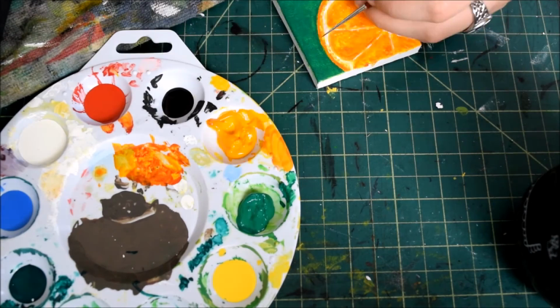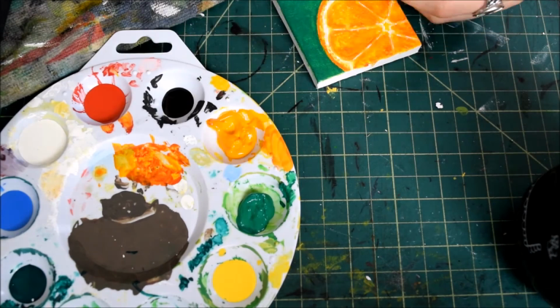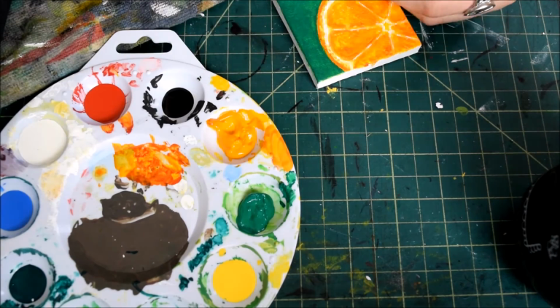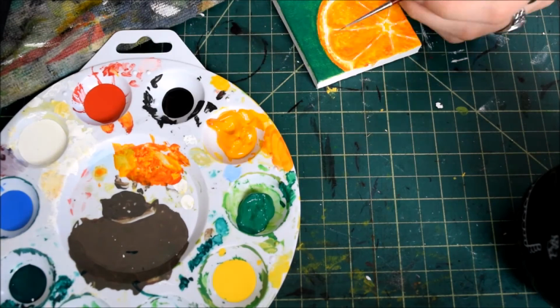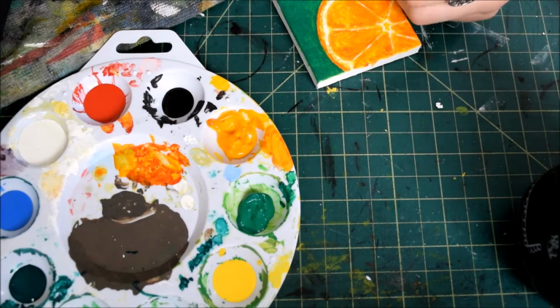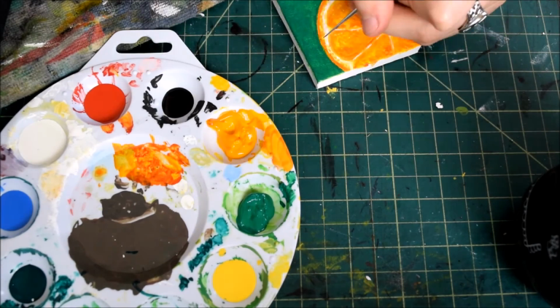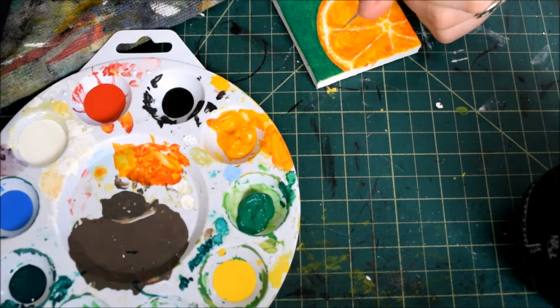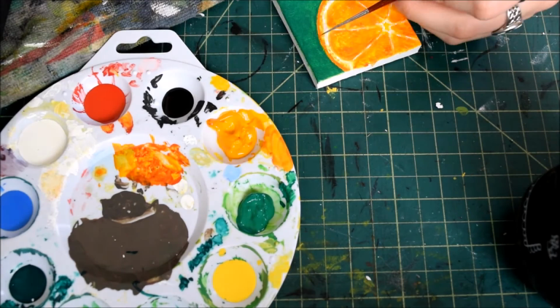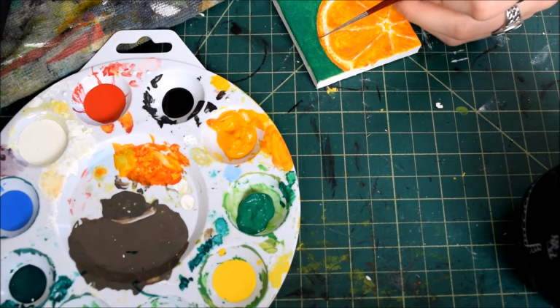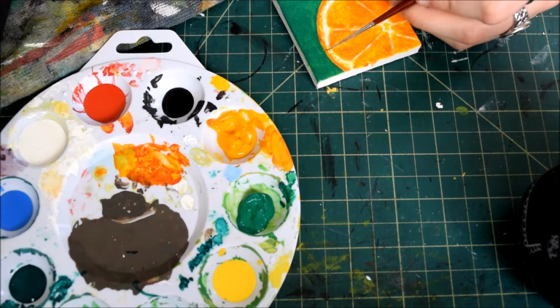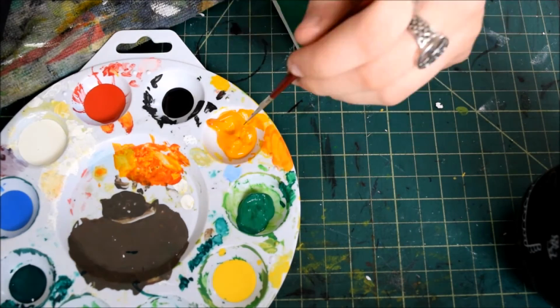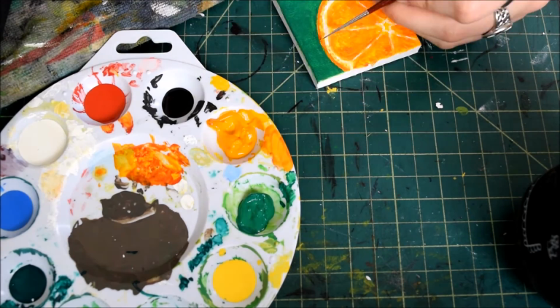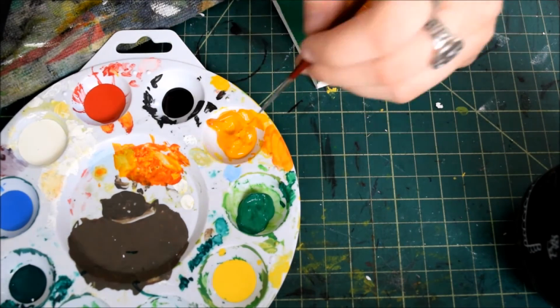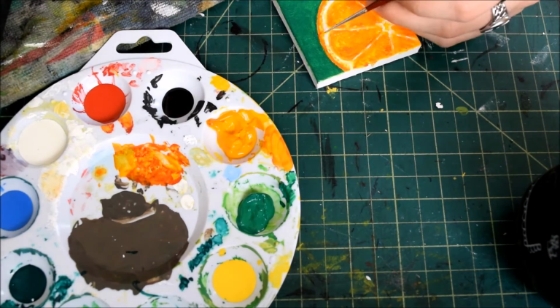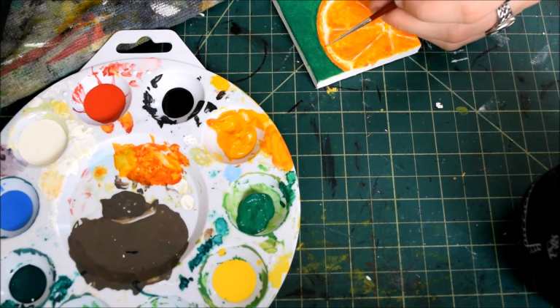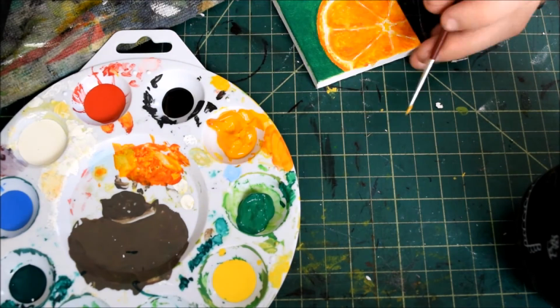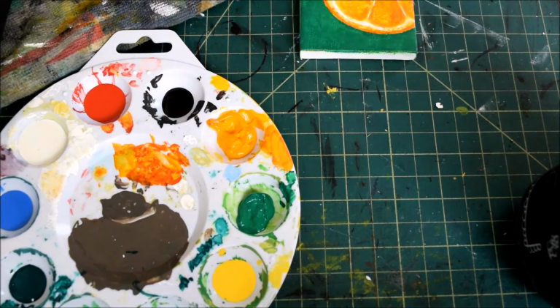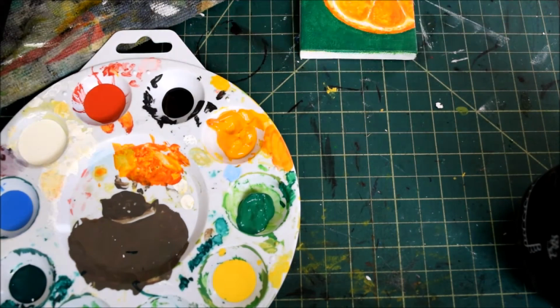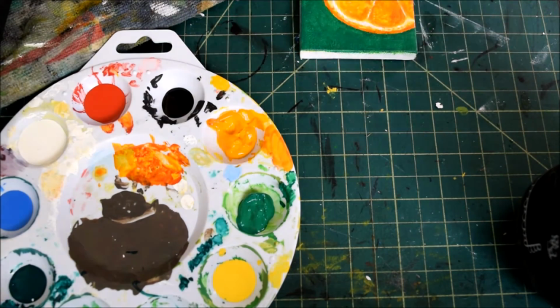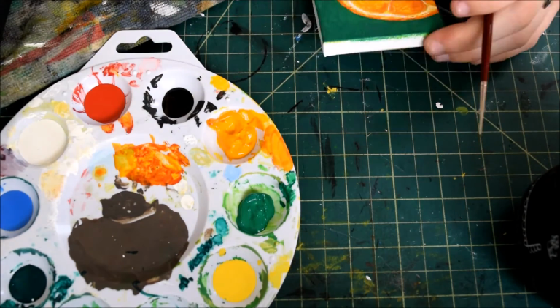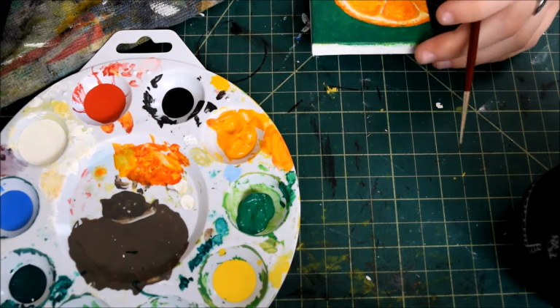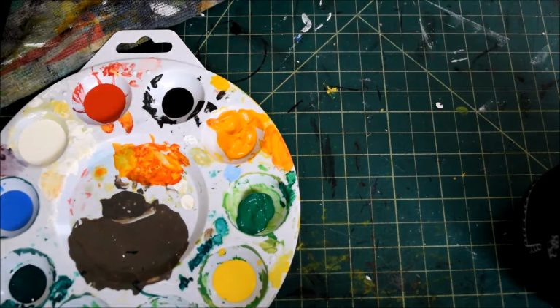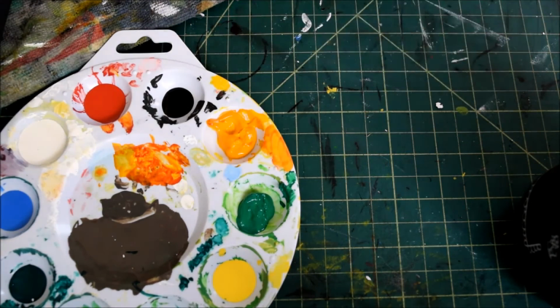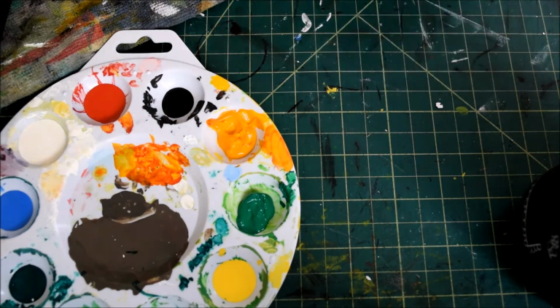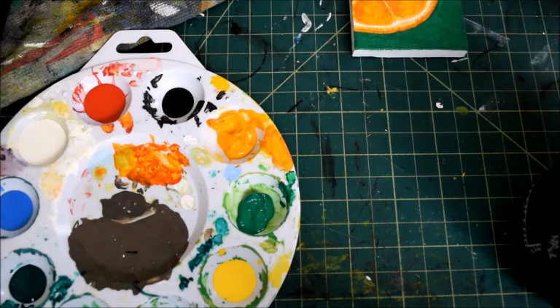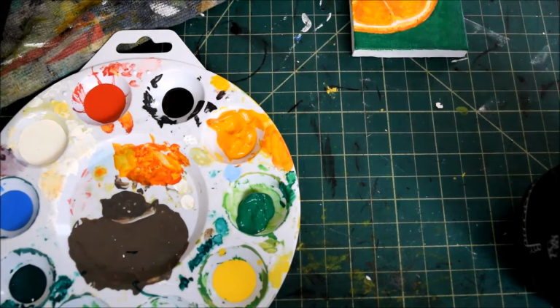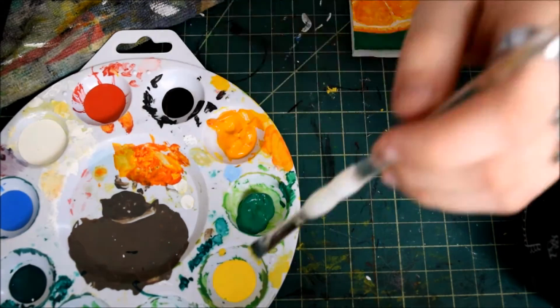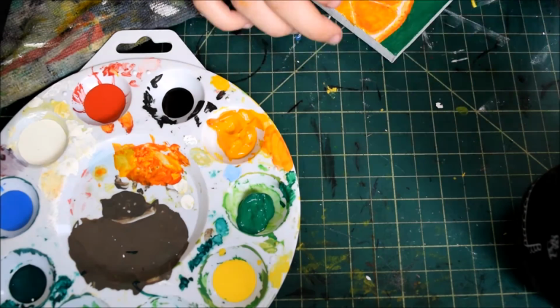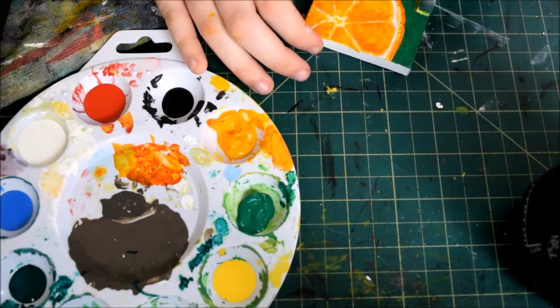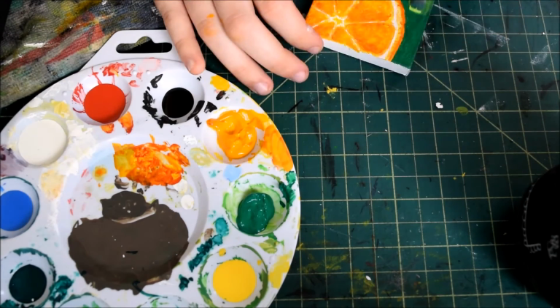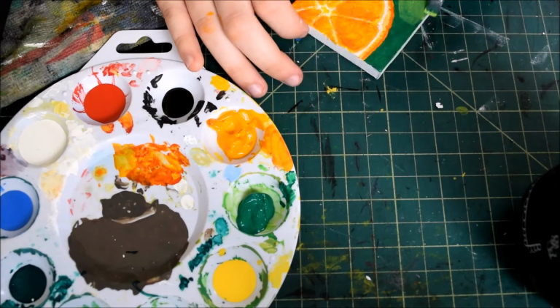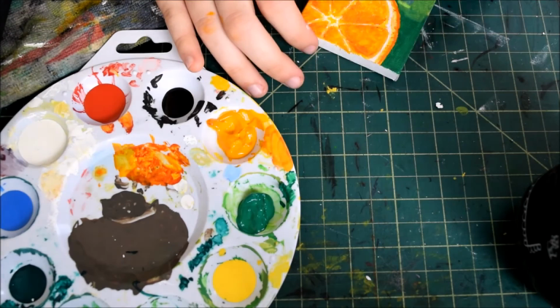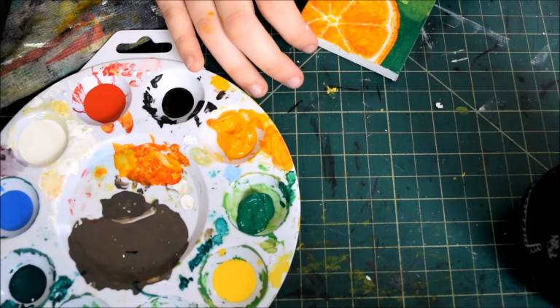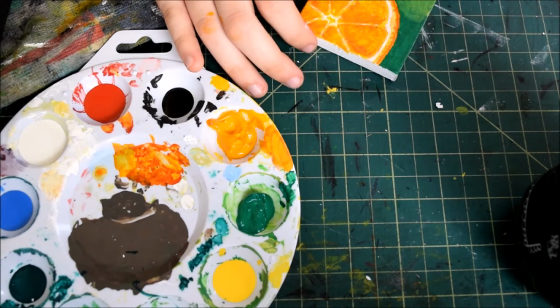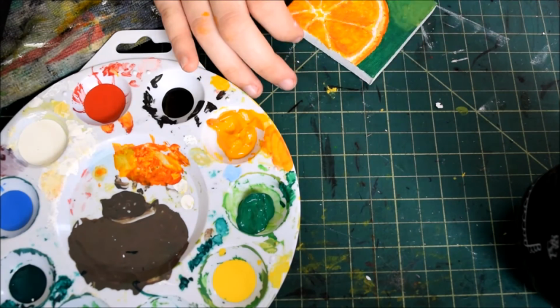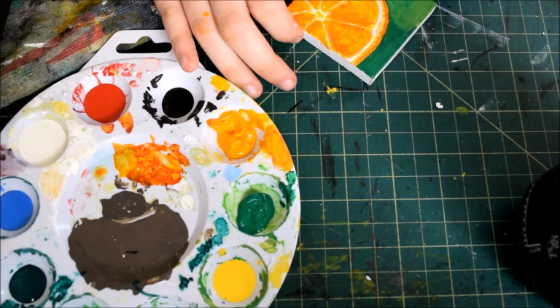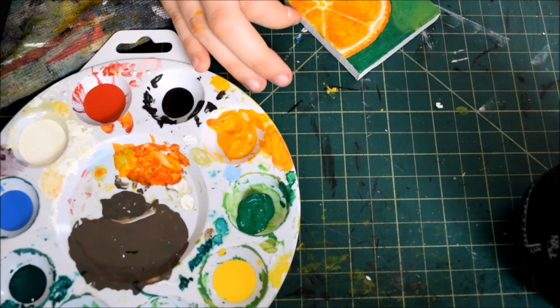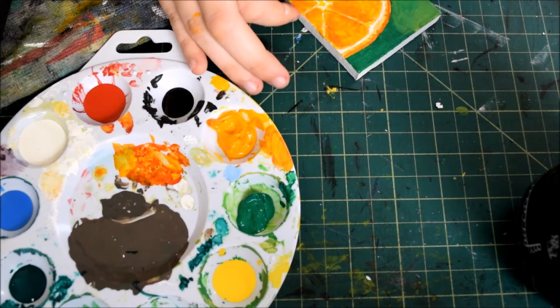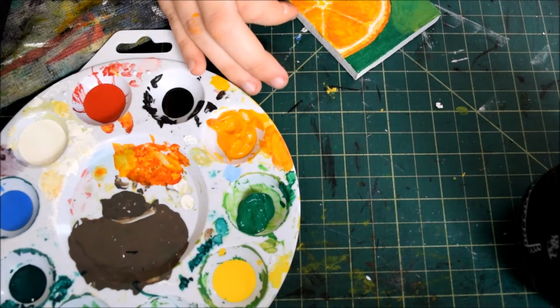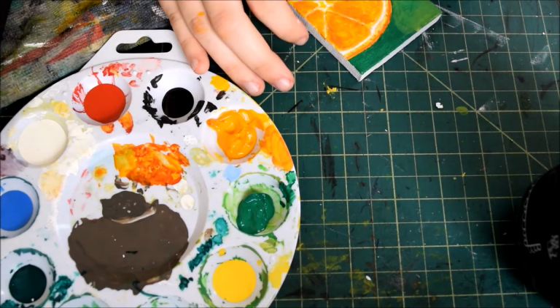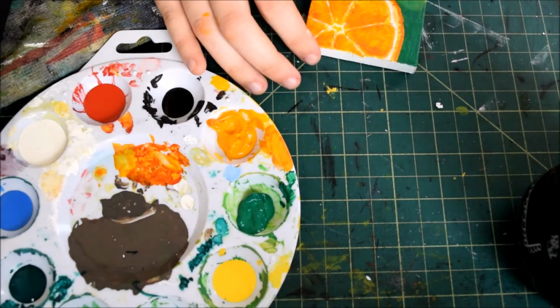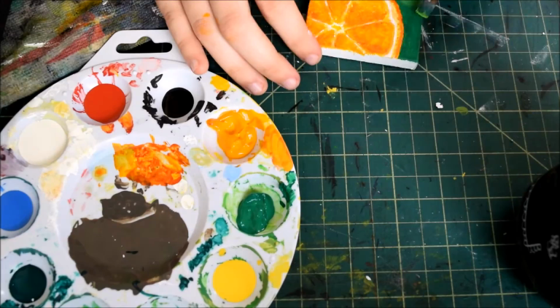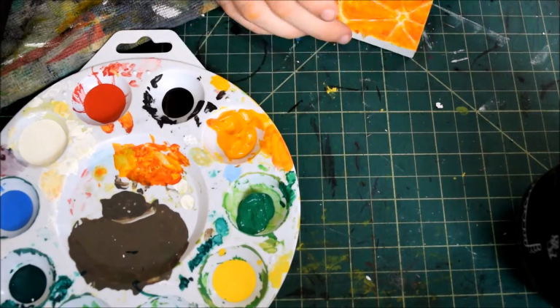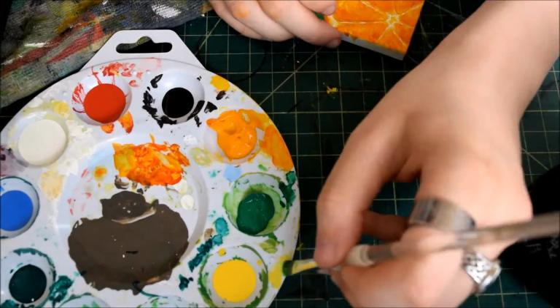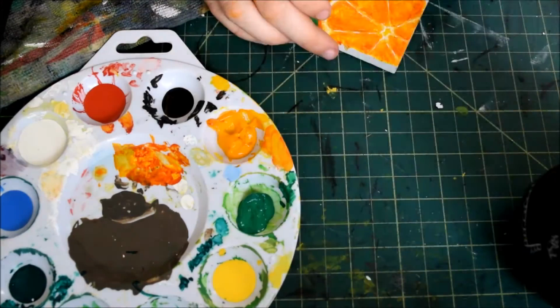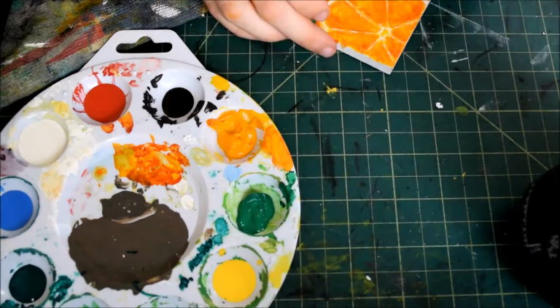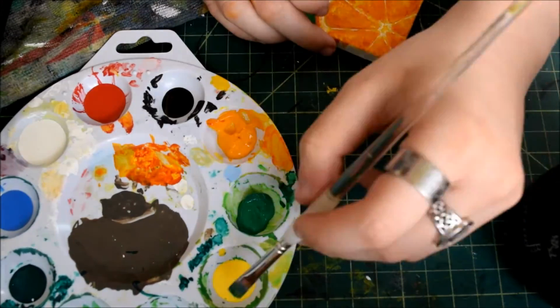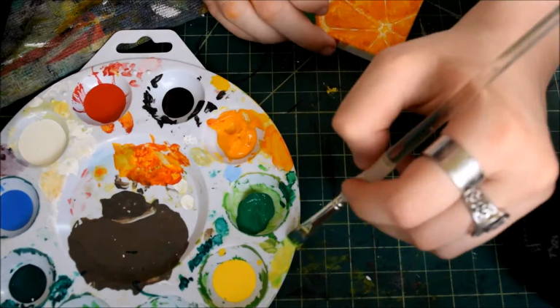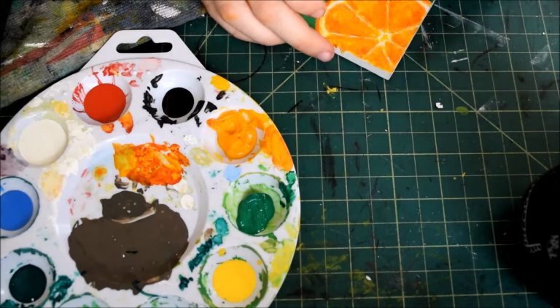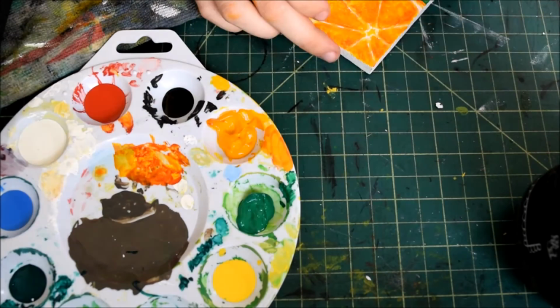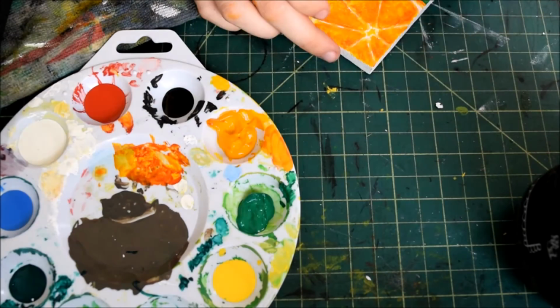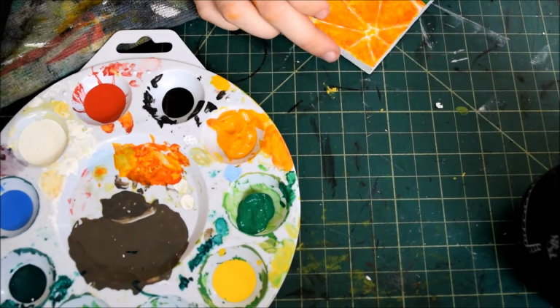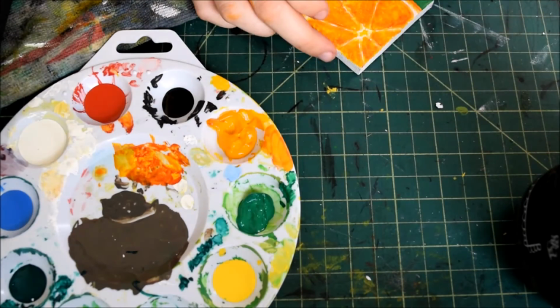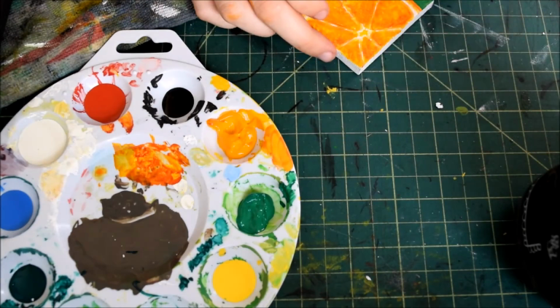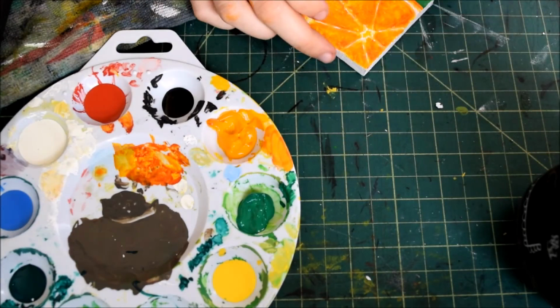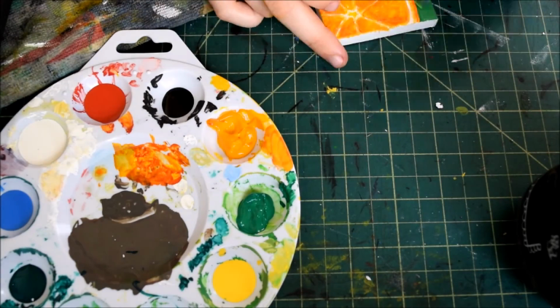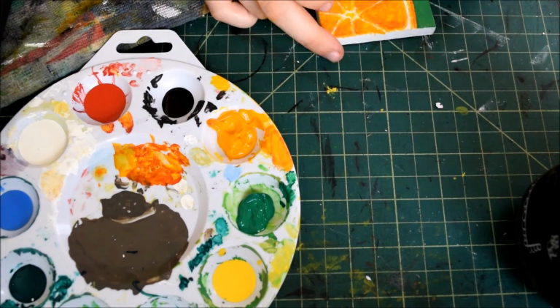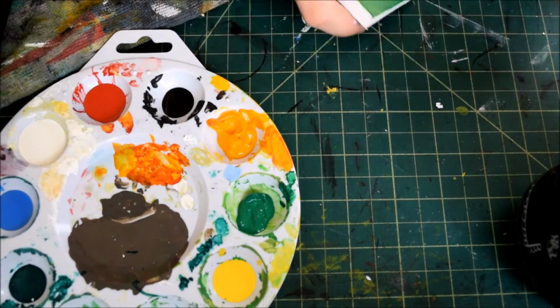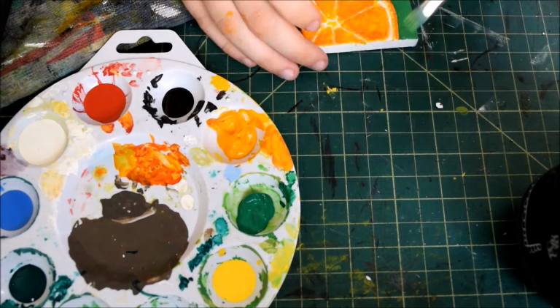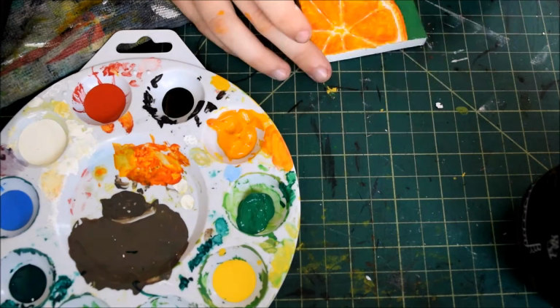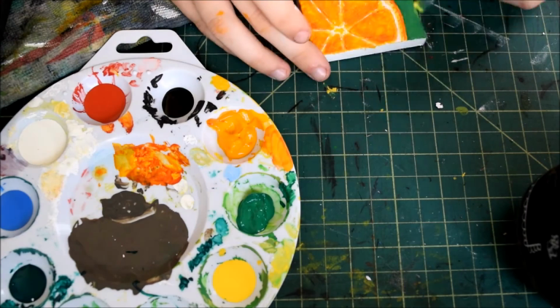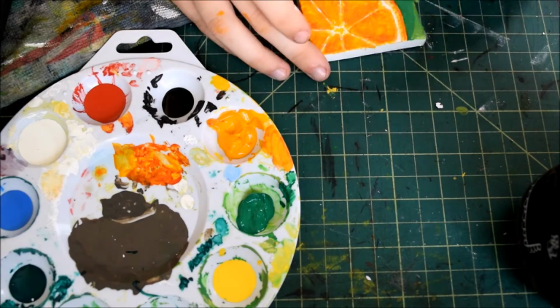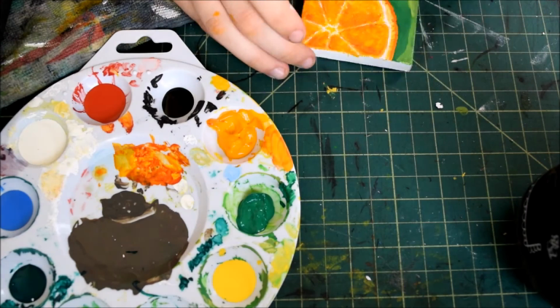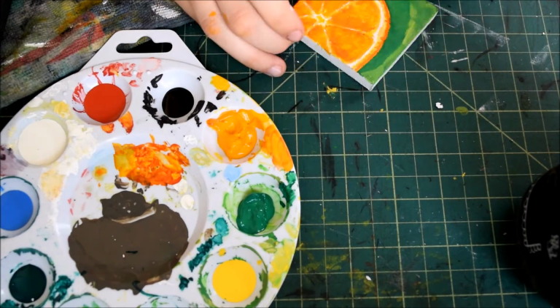I did manage to capture a couple of progress shots, as well as took a nice photo of the finished piece on the easel it comes with.